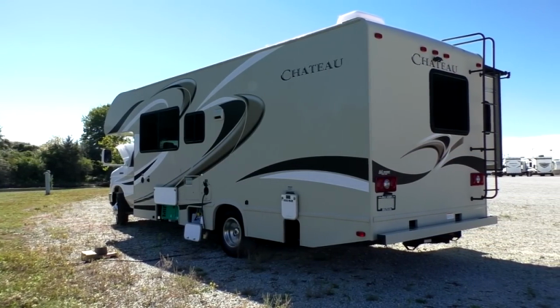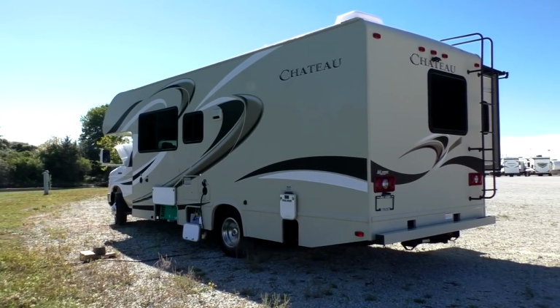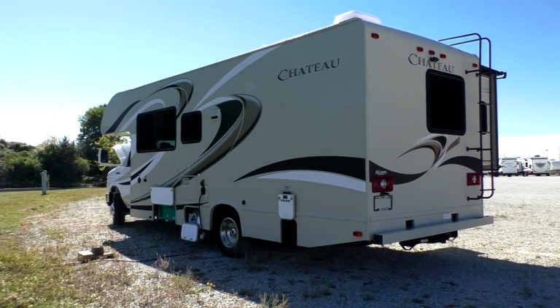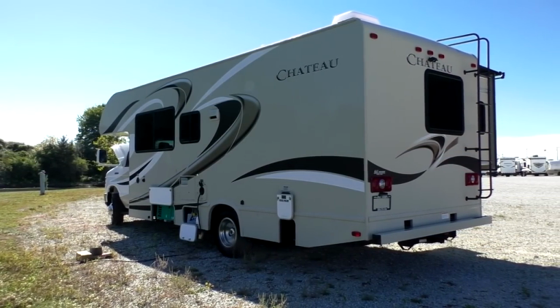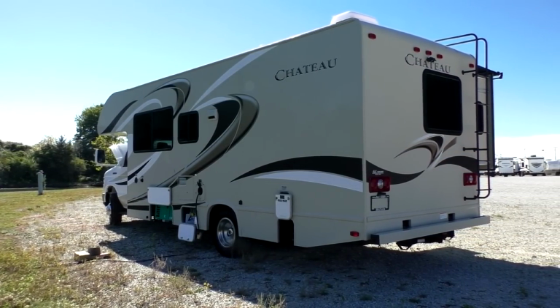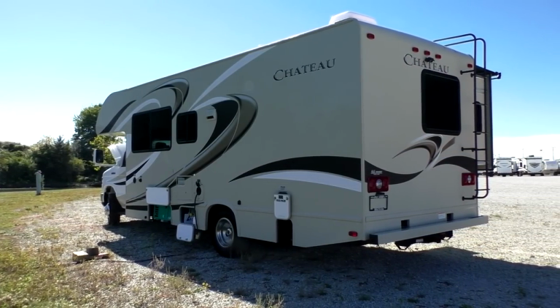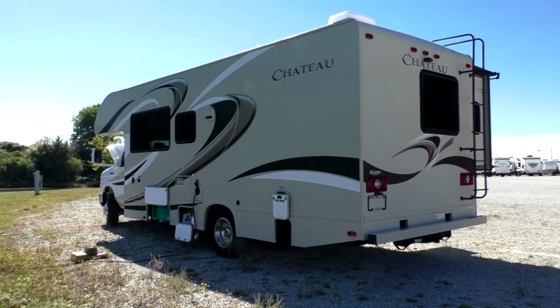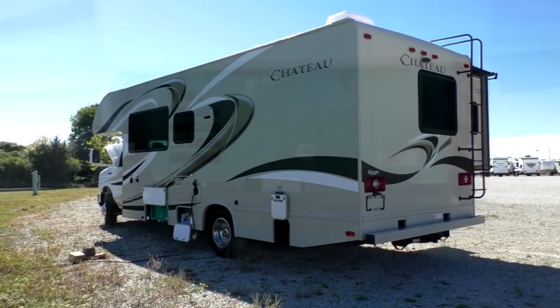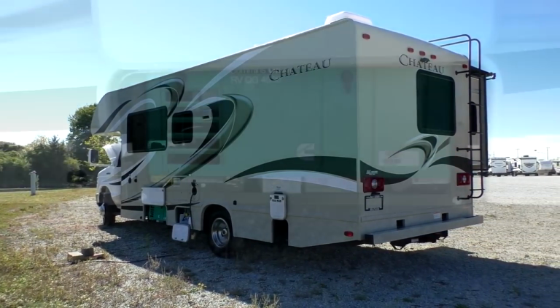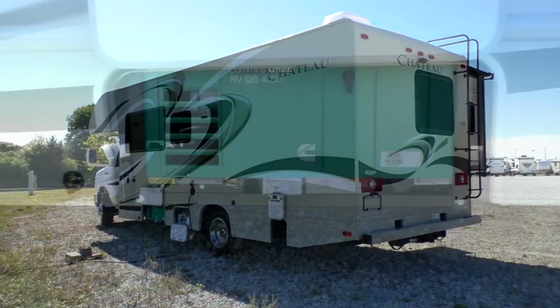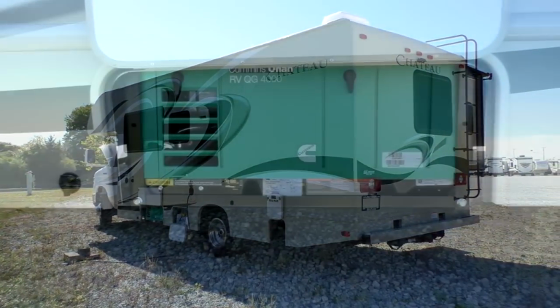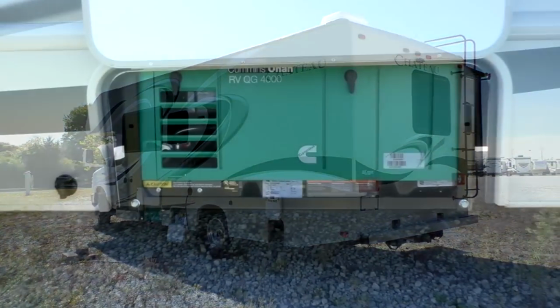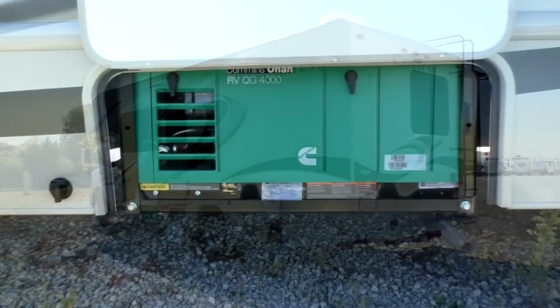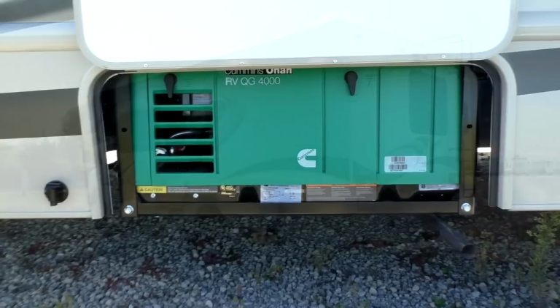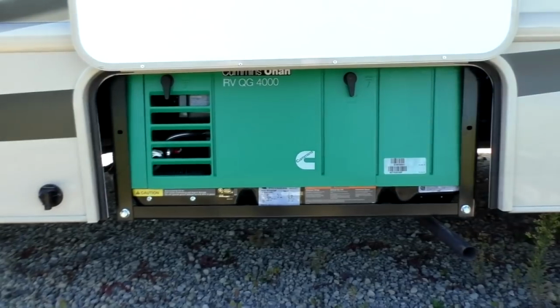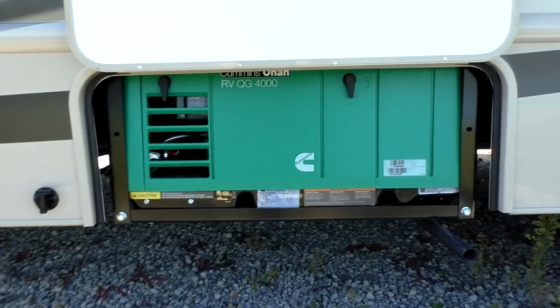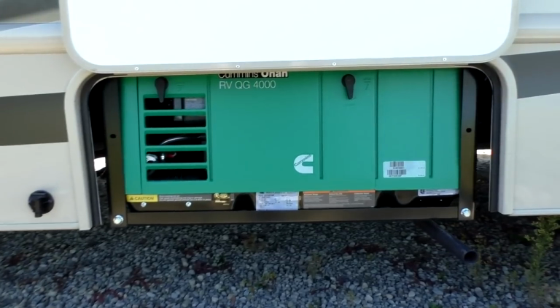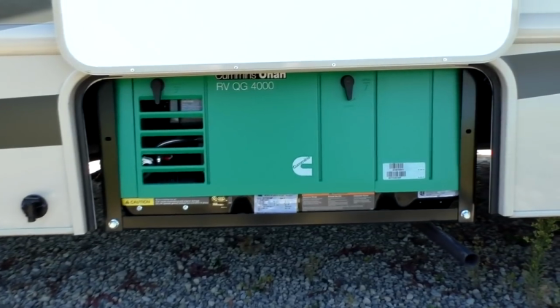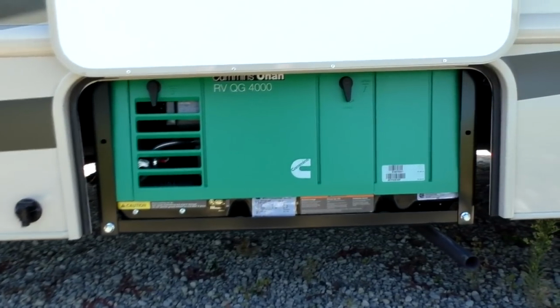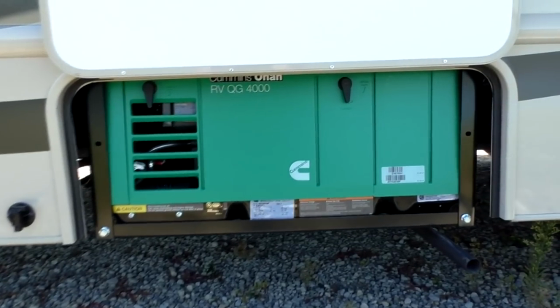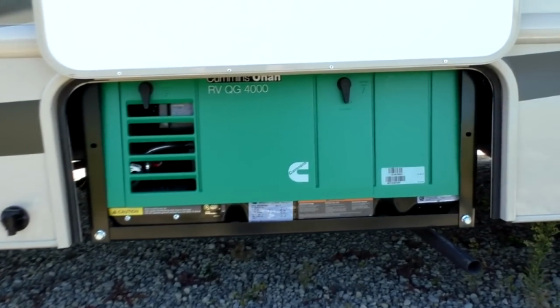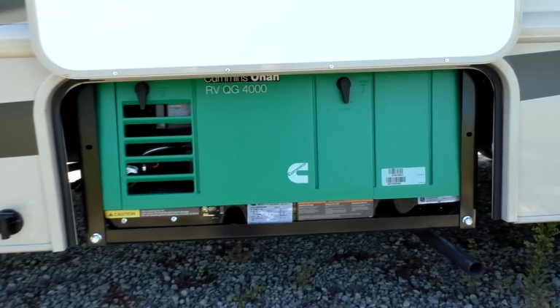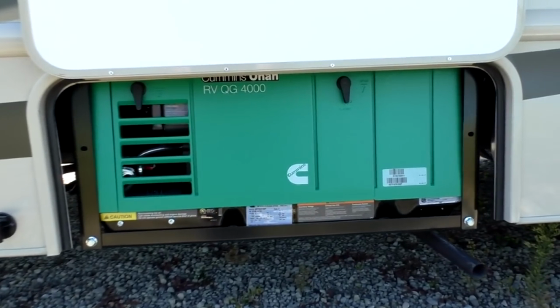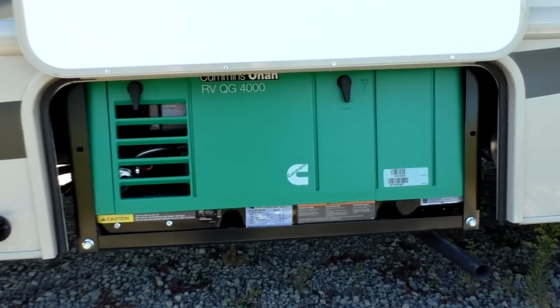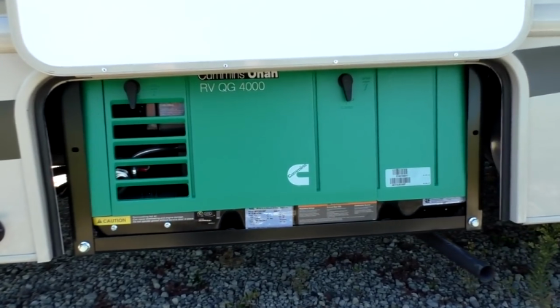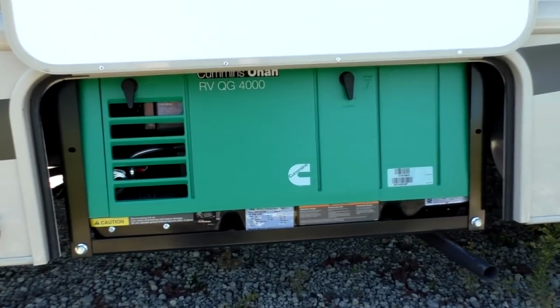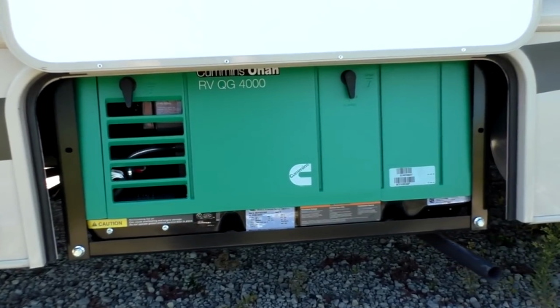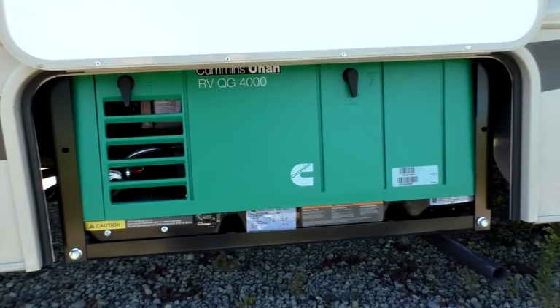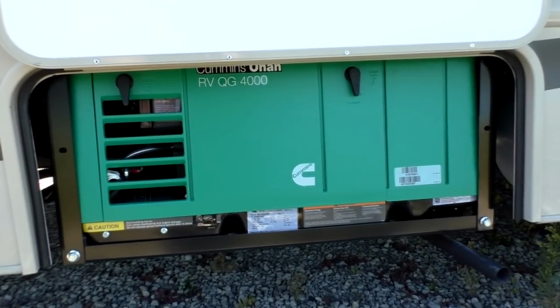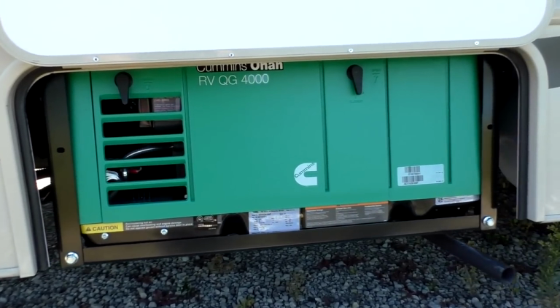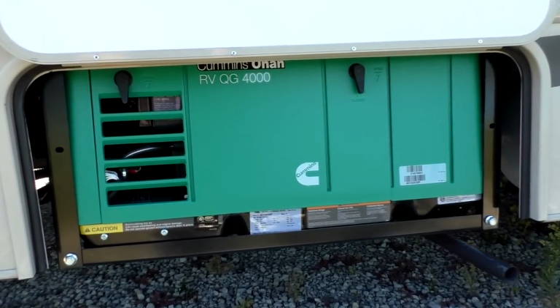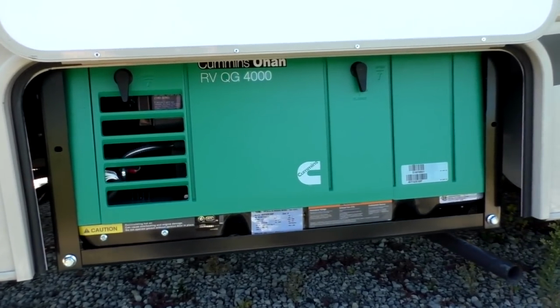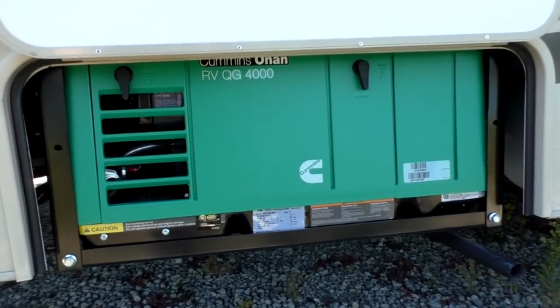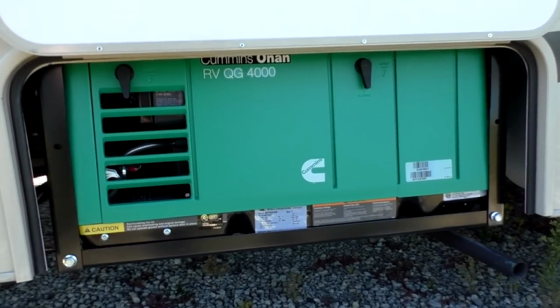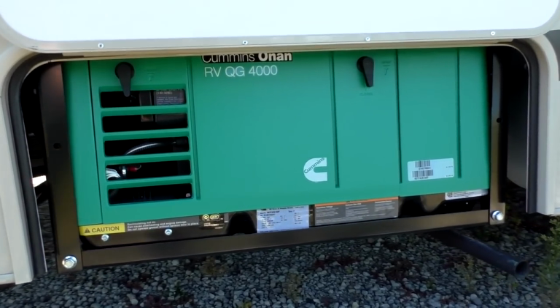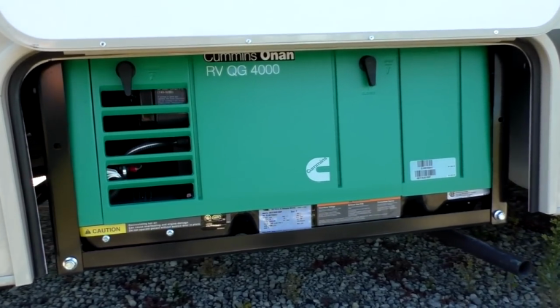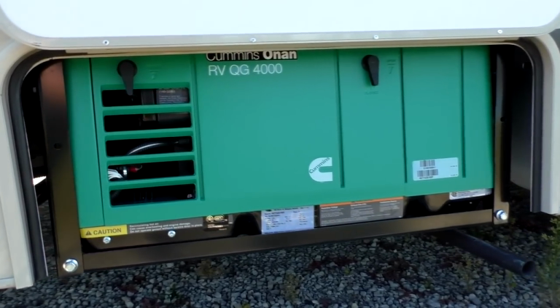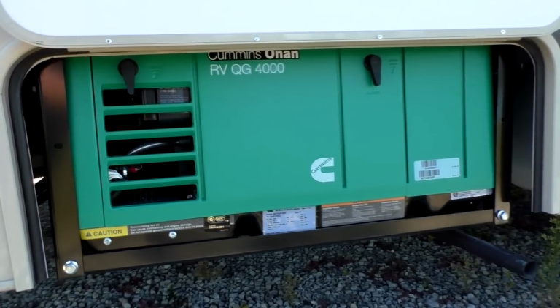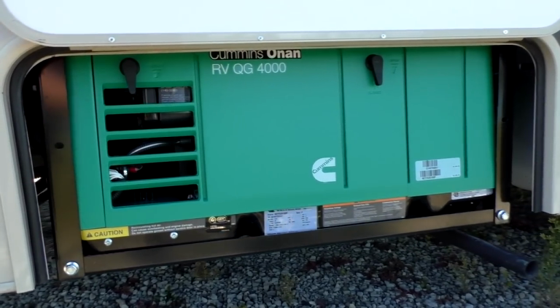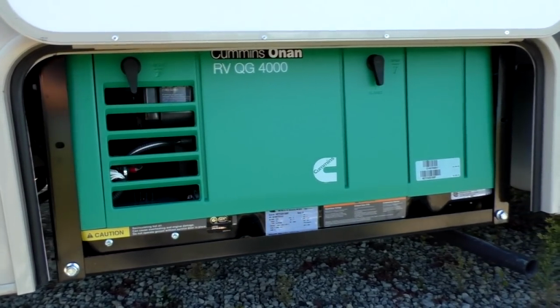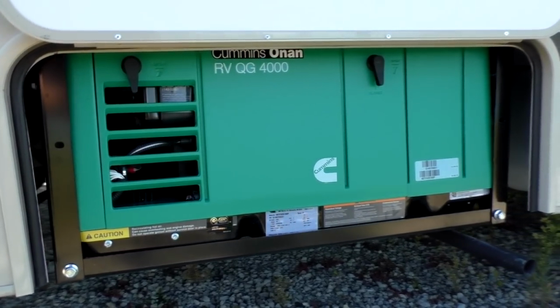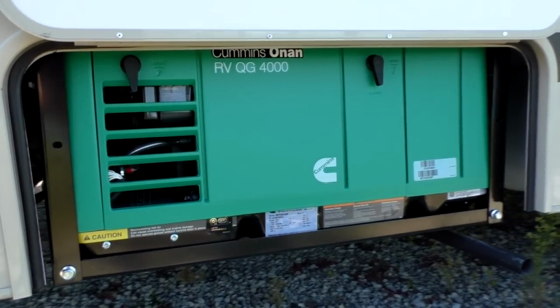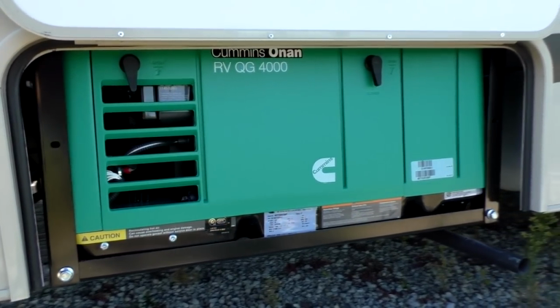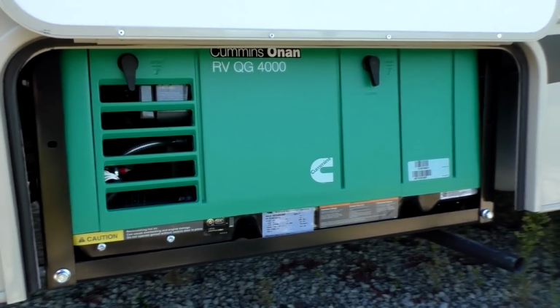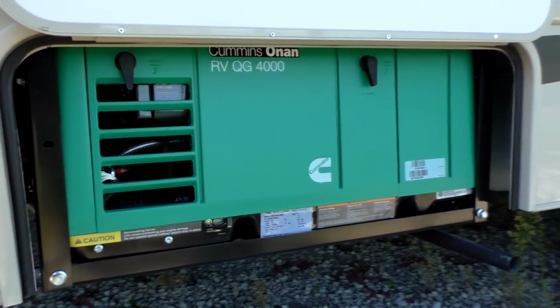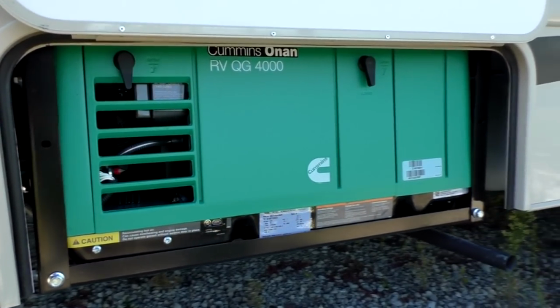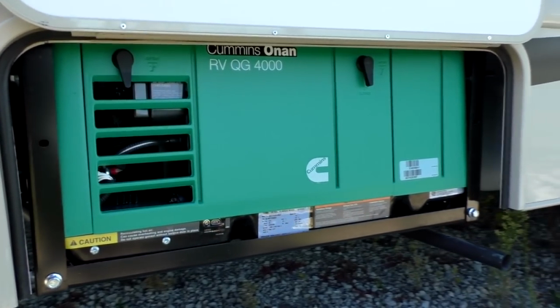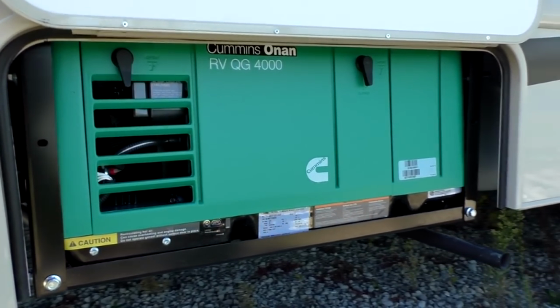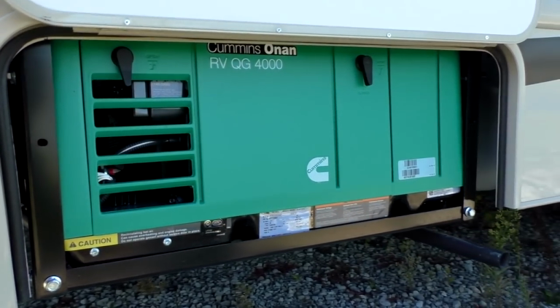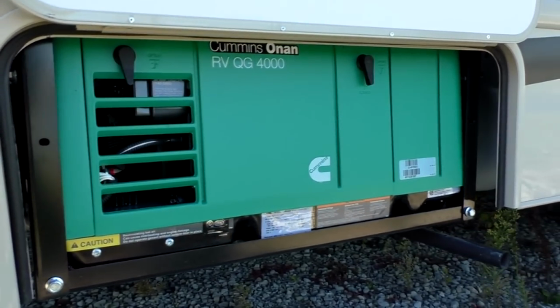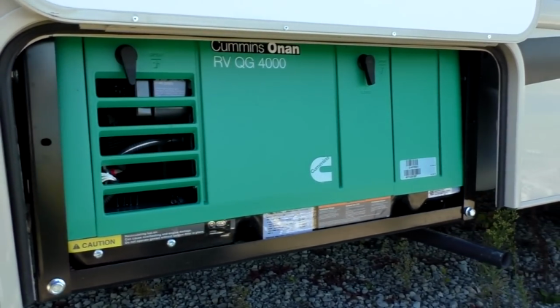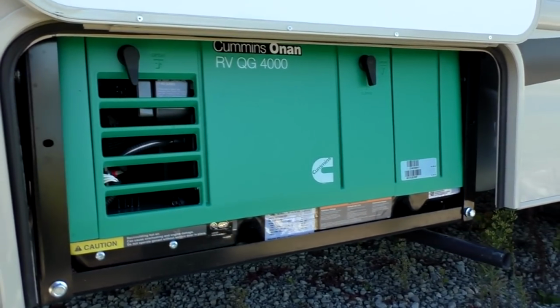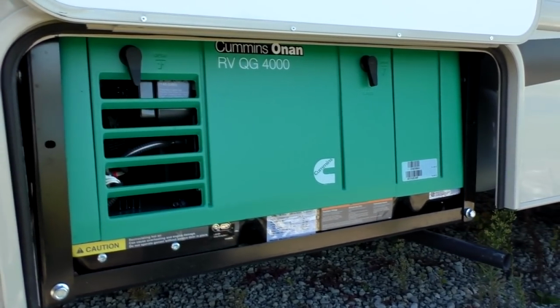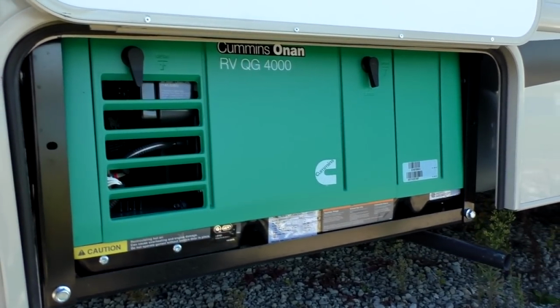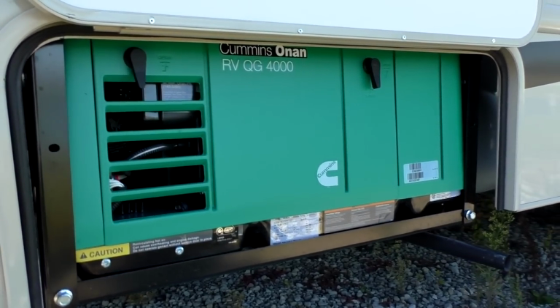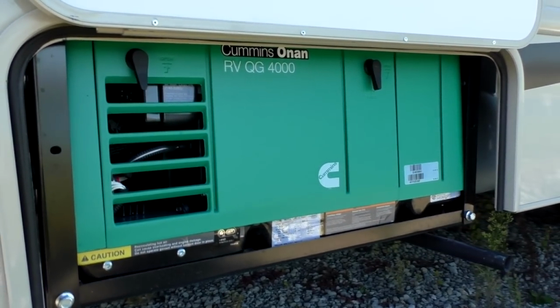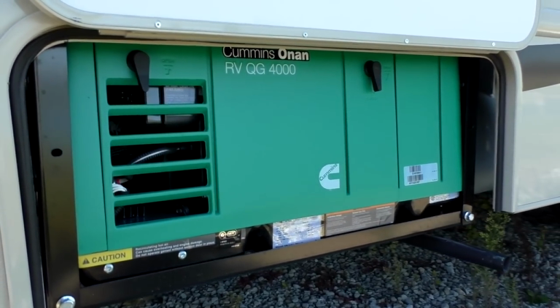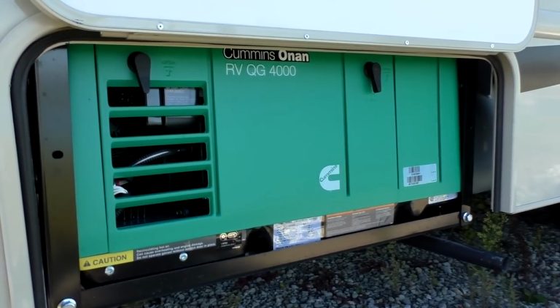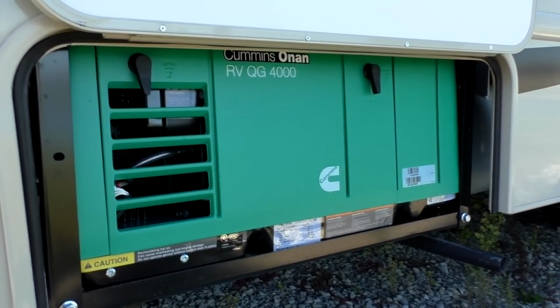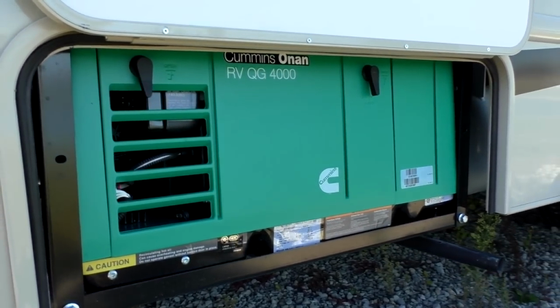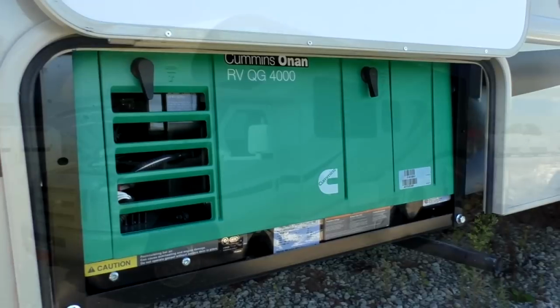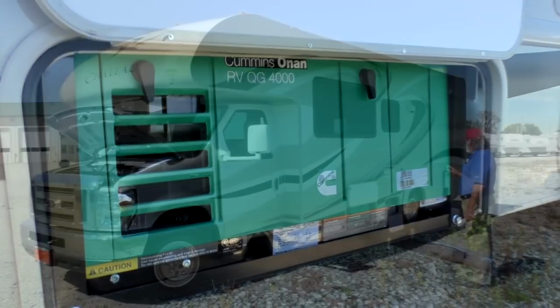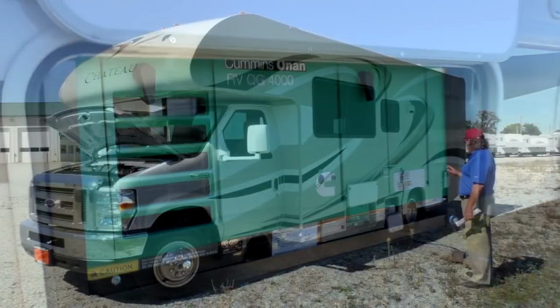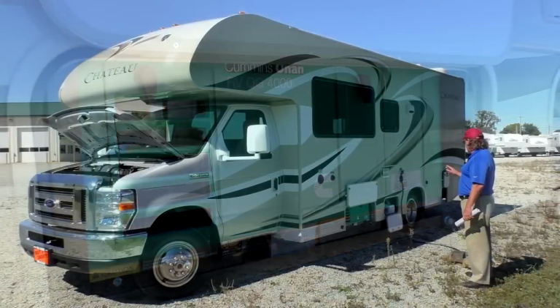It's got a Cummins 4,000 watt generator. It's going to make plenty of power. You can run everything in the unit at once.